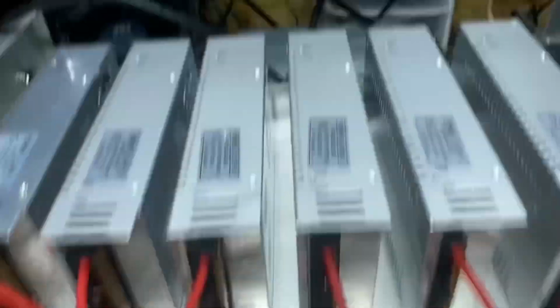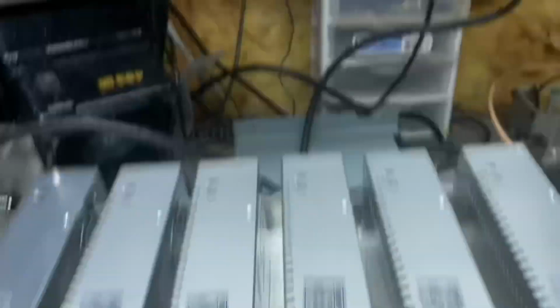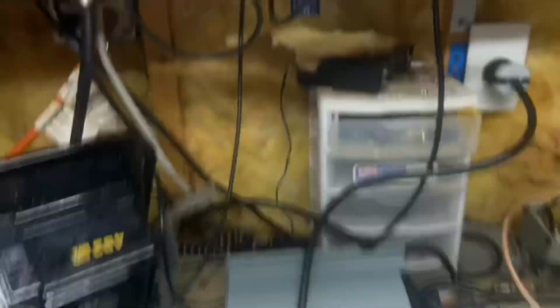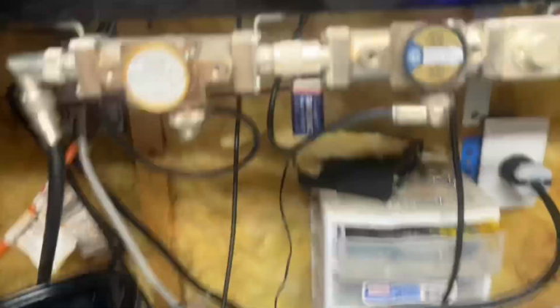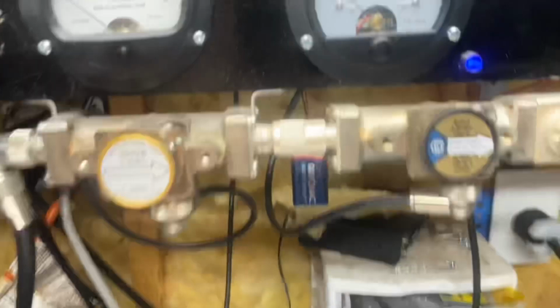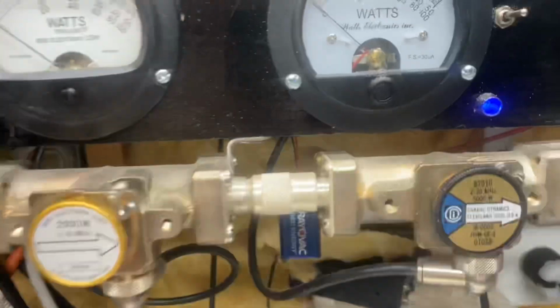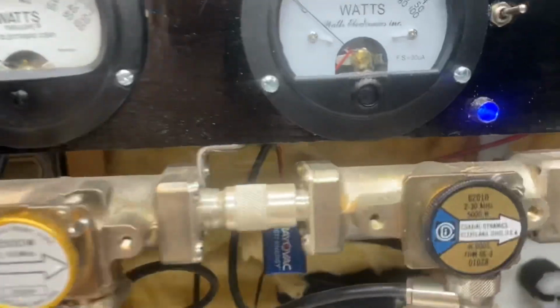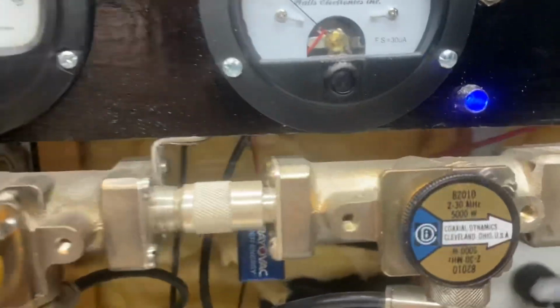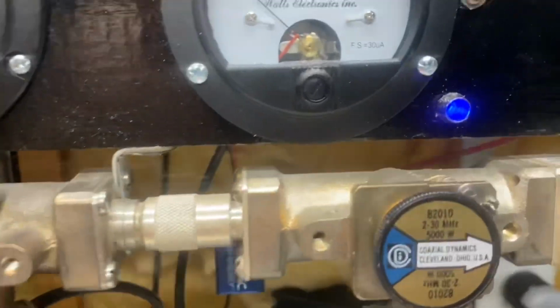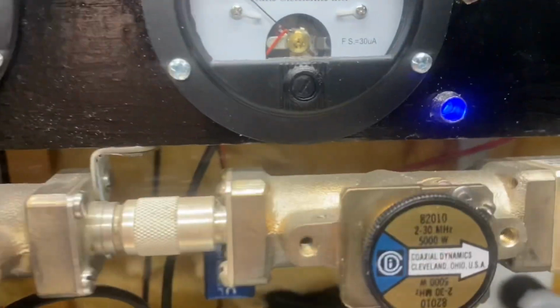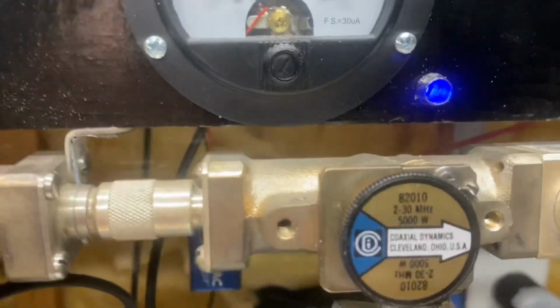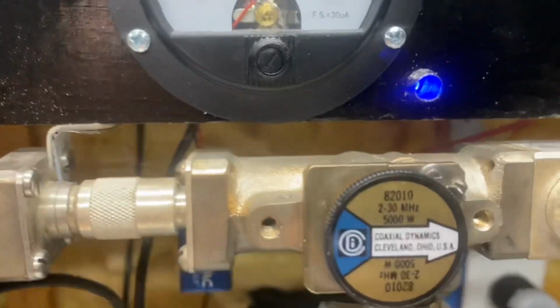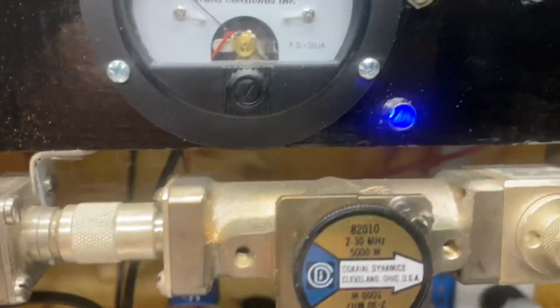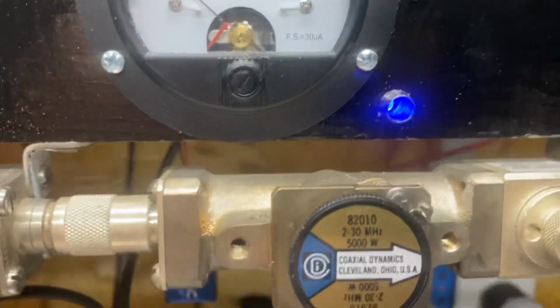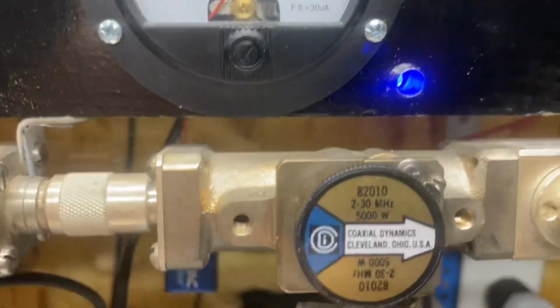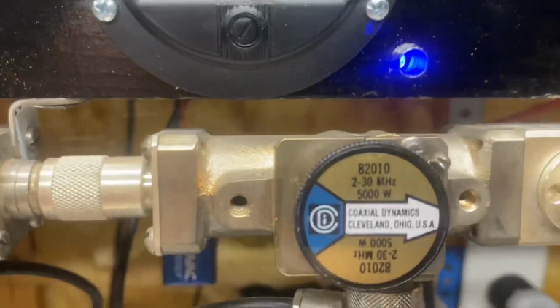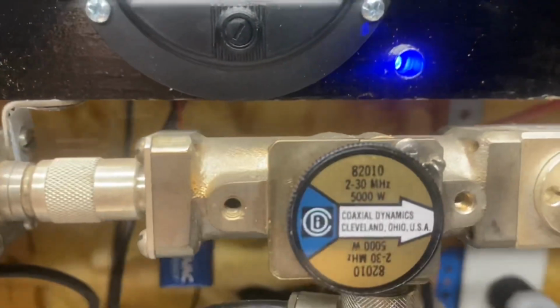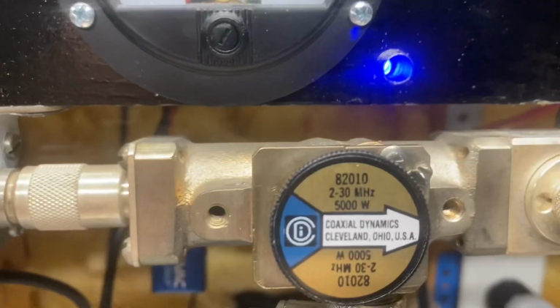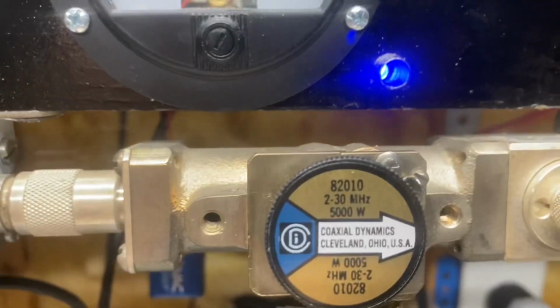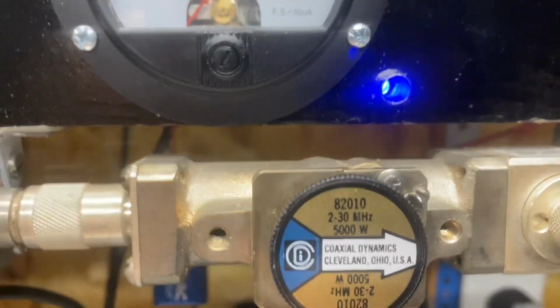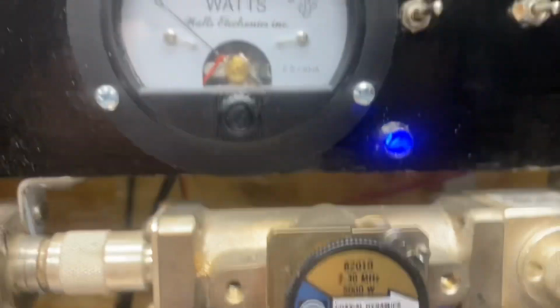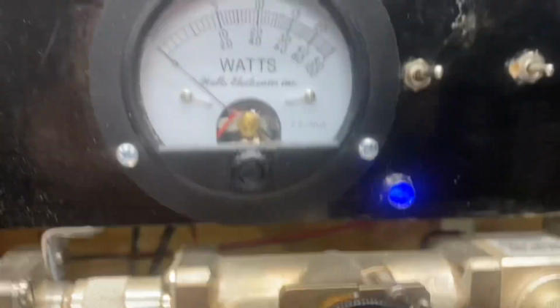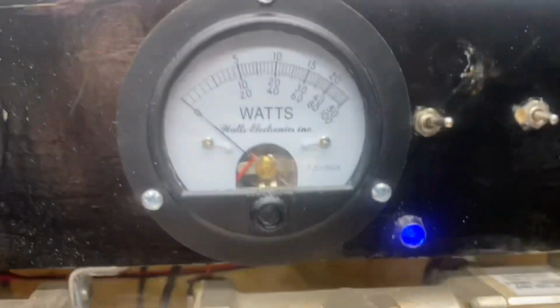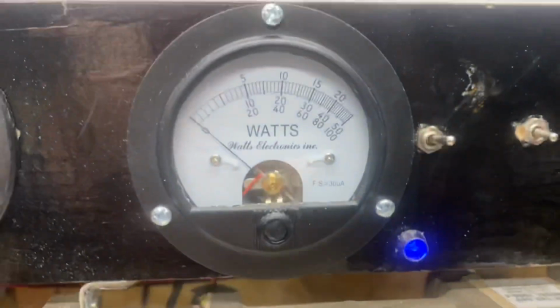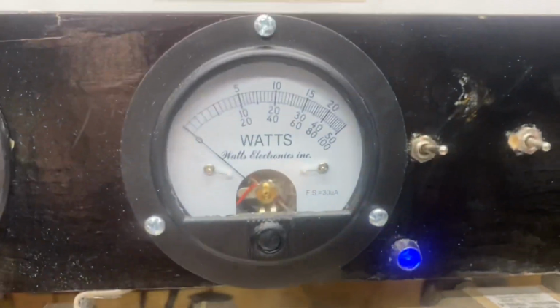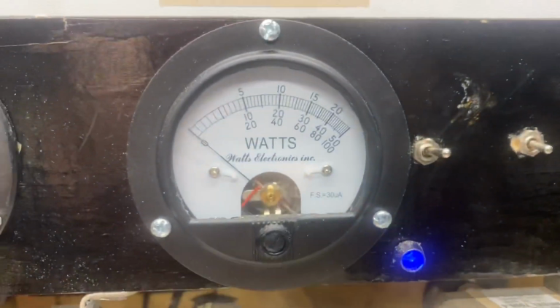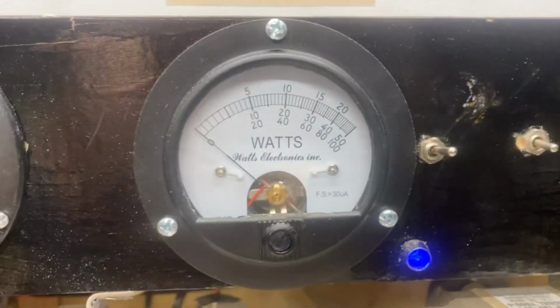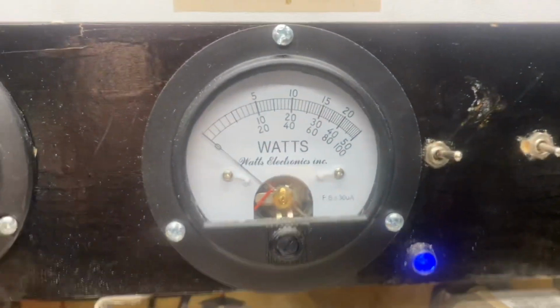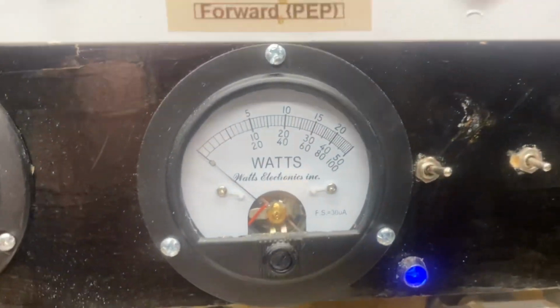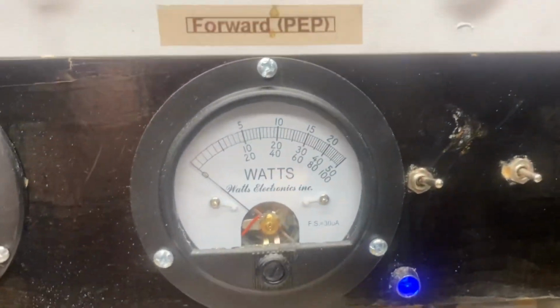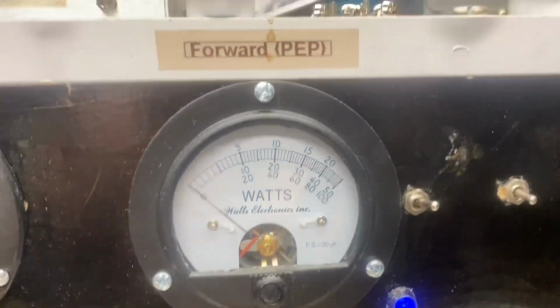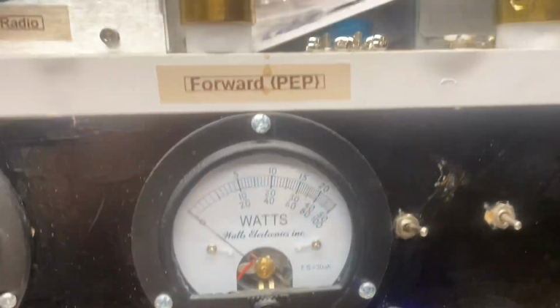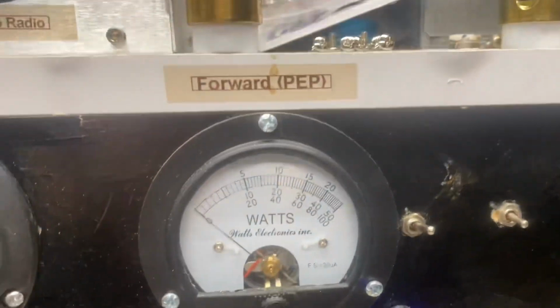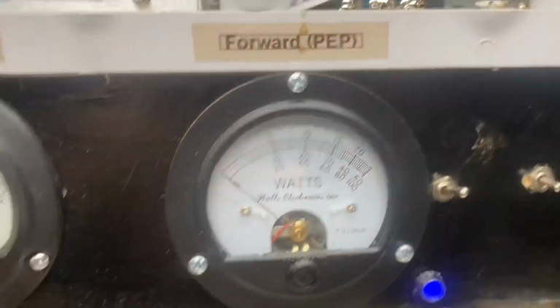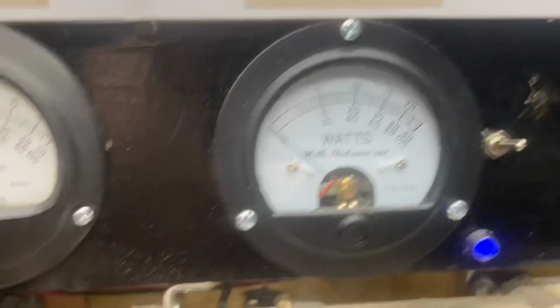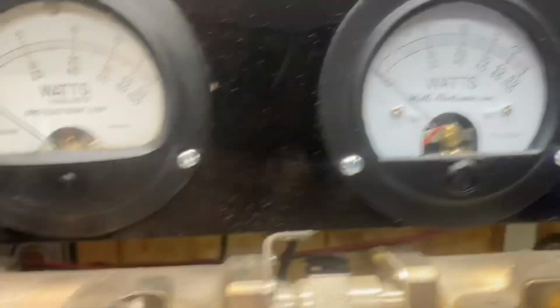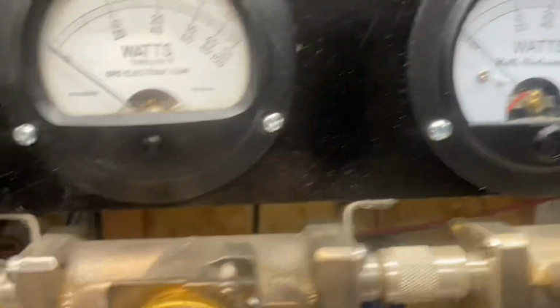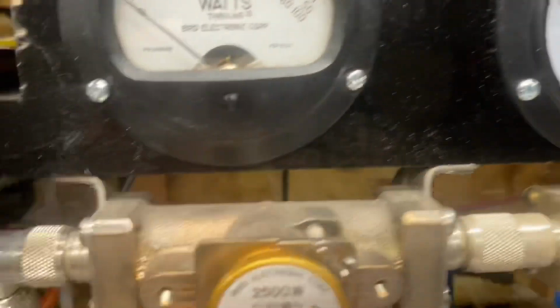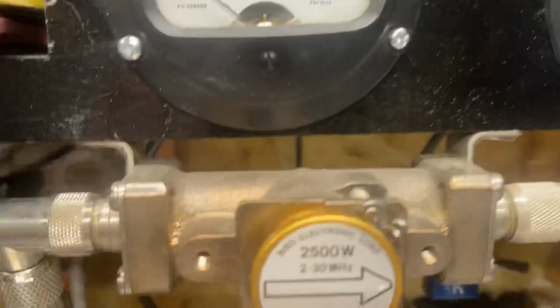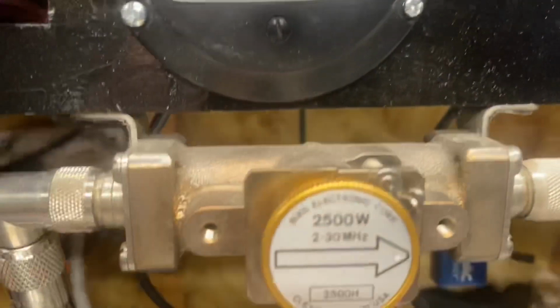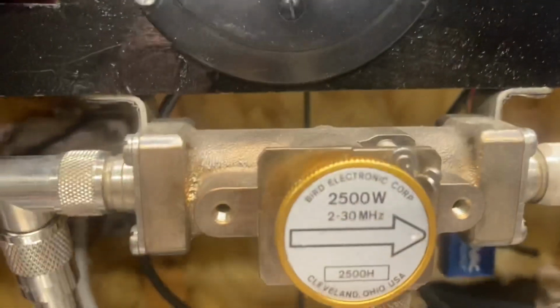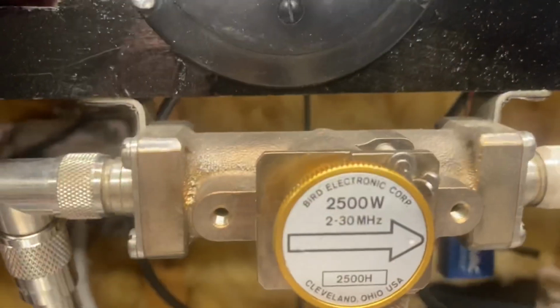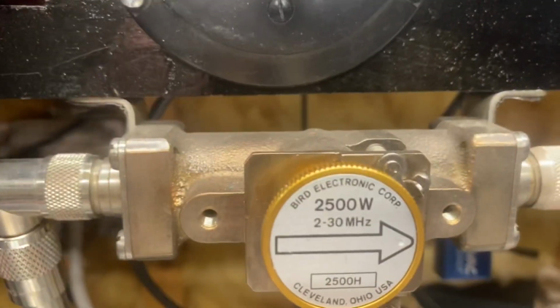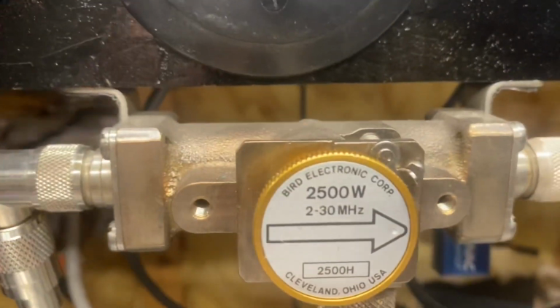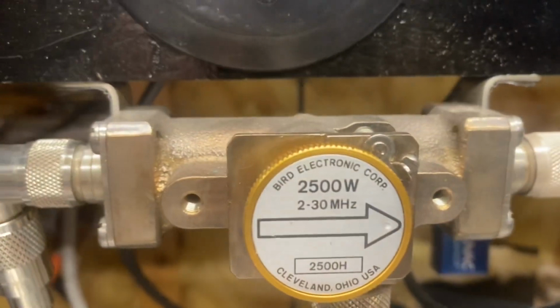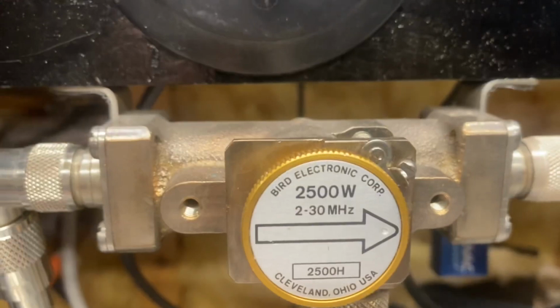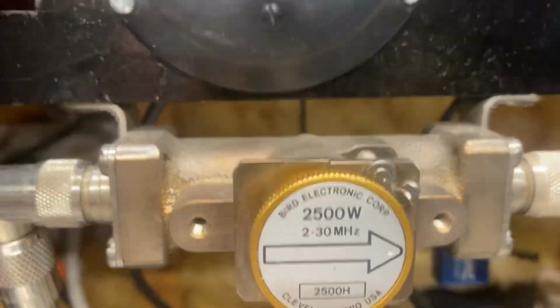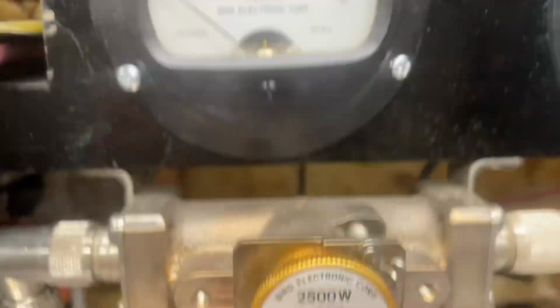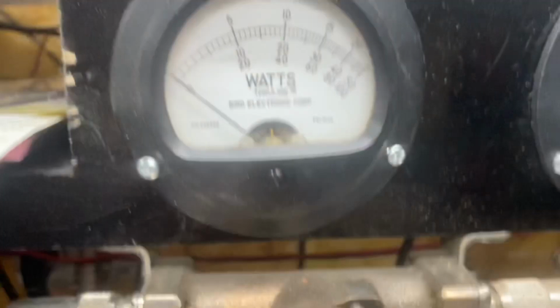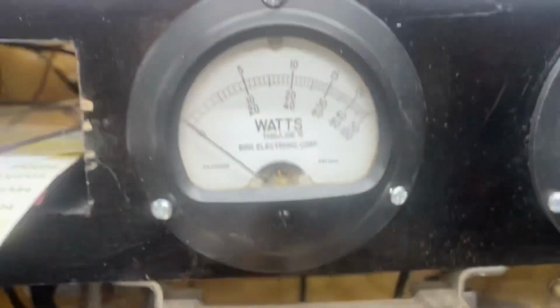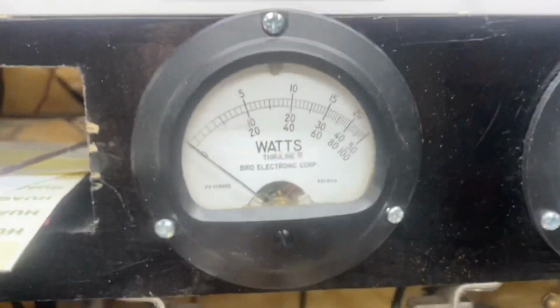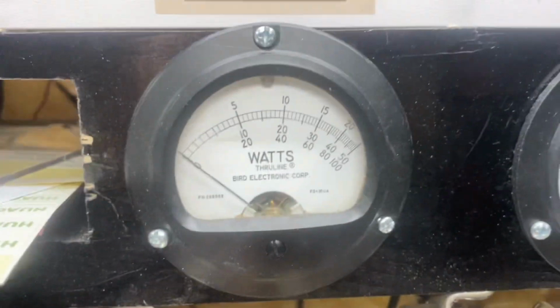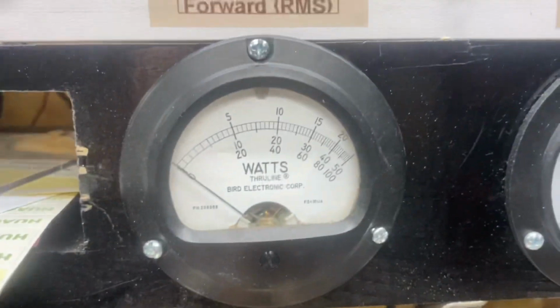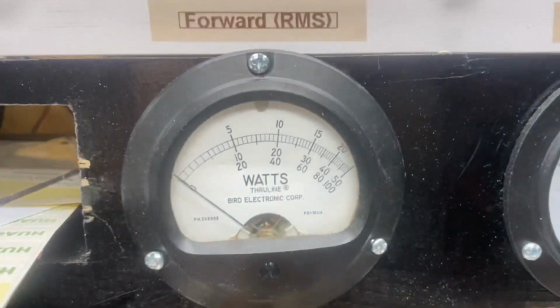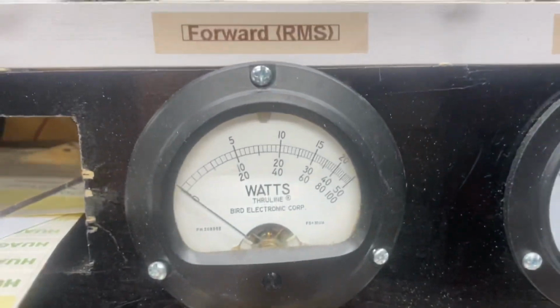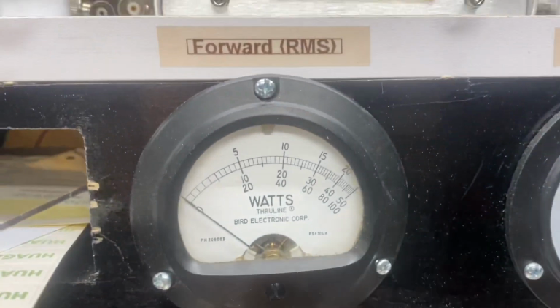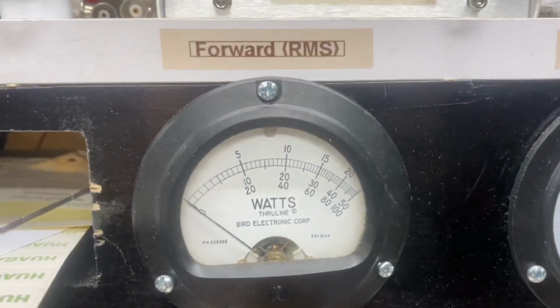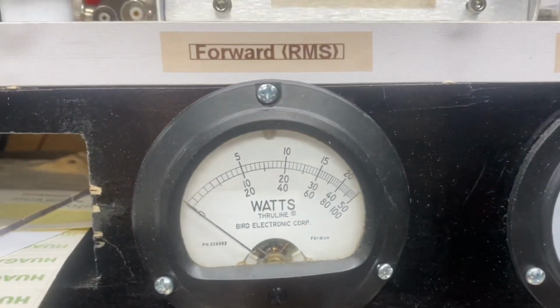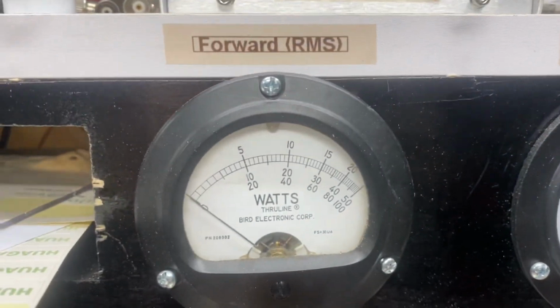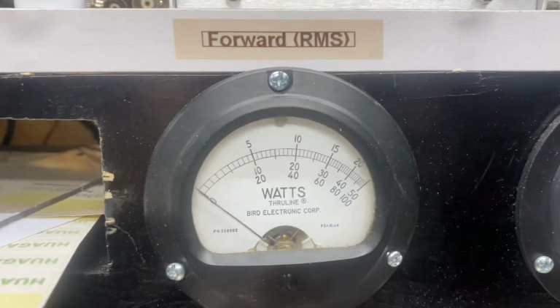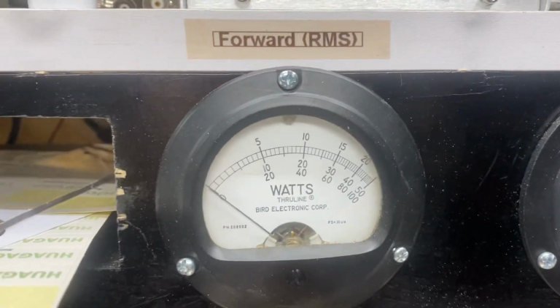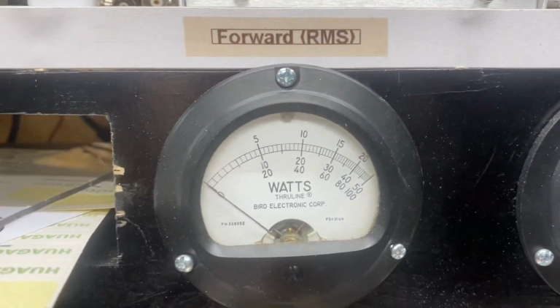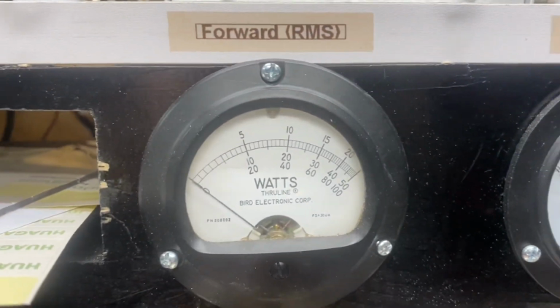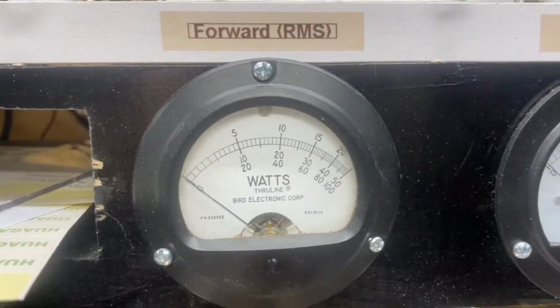On the same 5000 watt slug — peak. 2500 watt slug — peak and RMS.